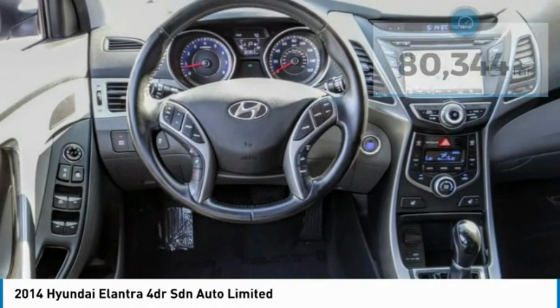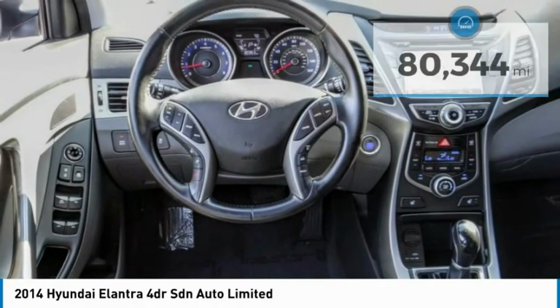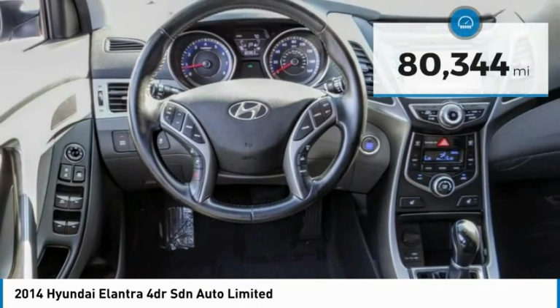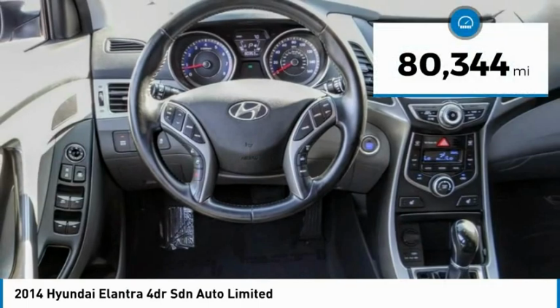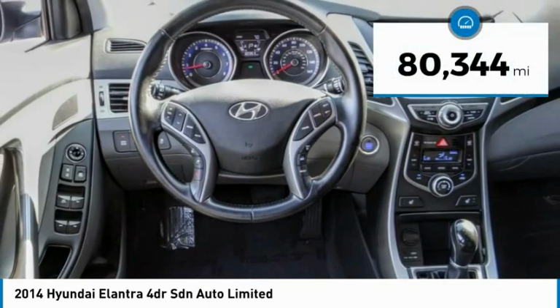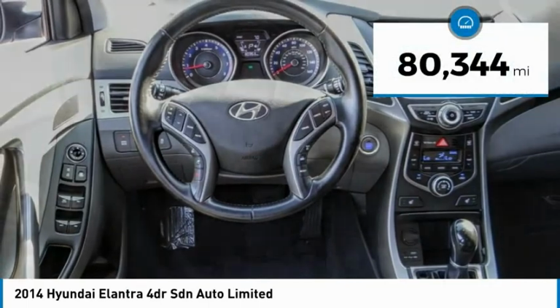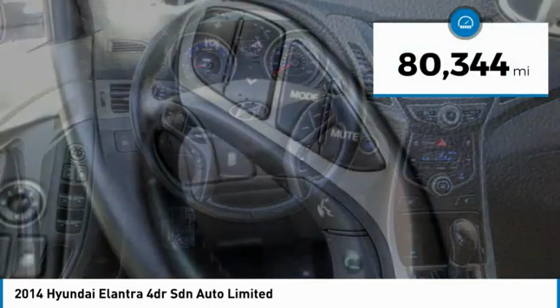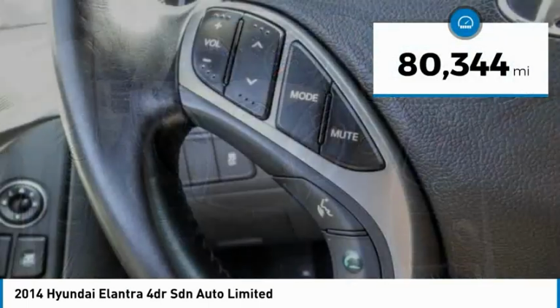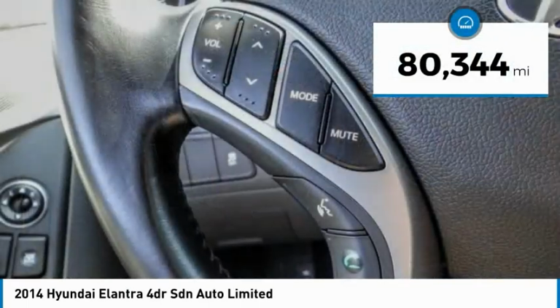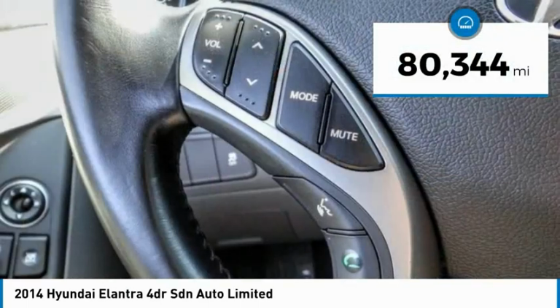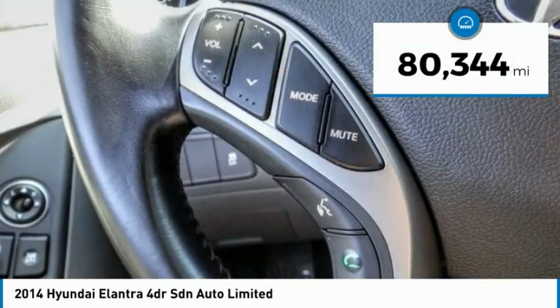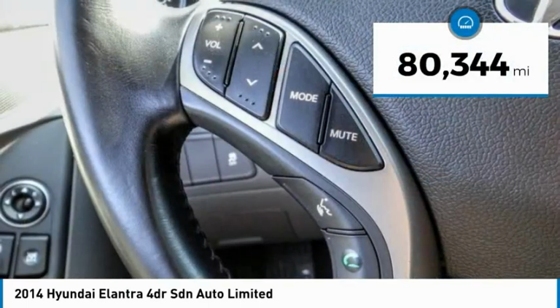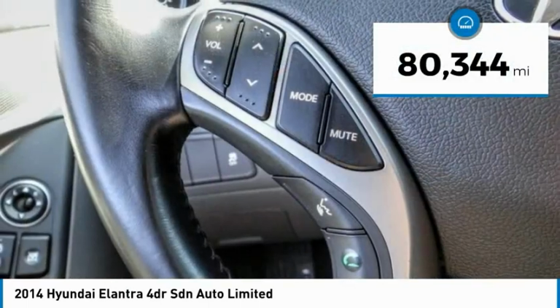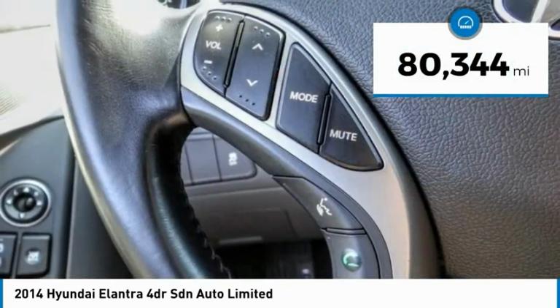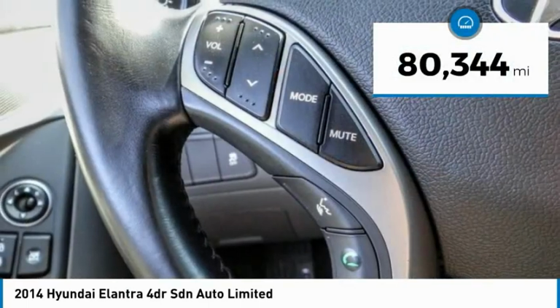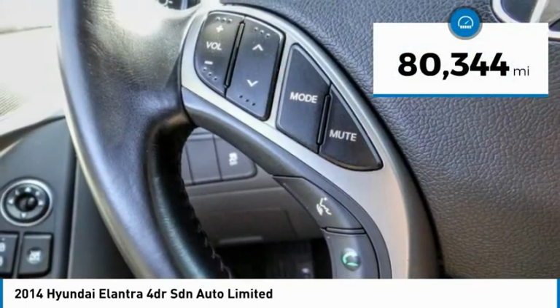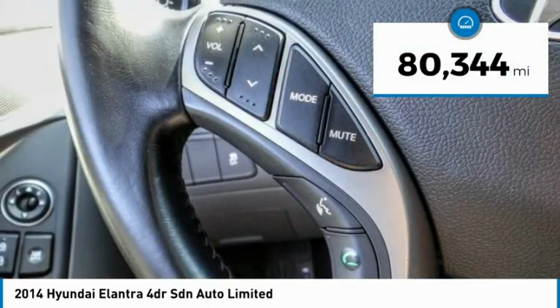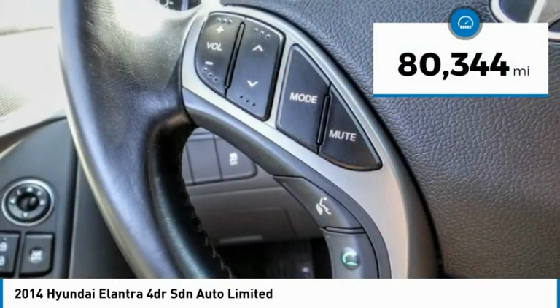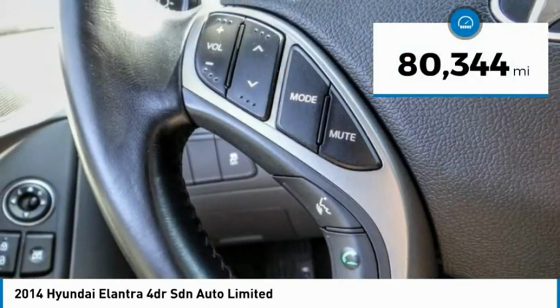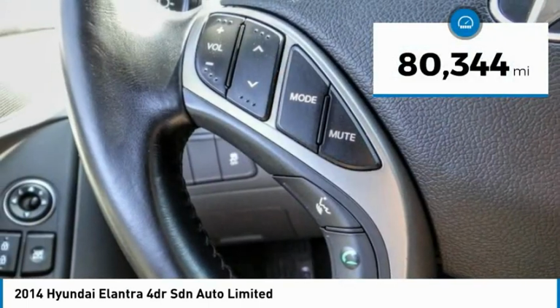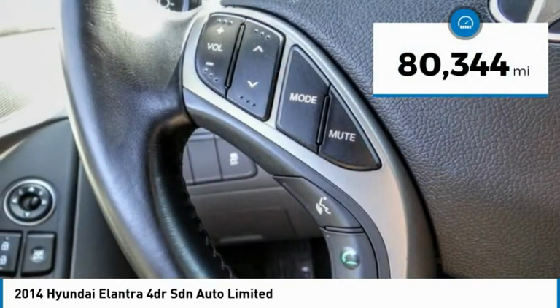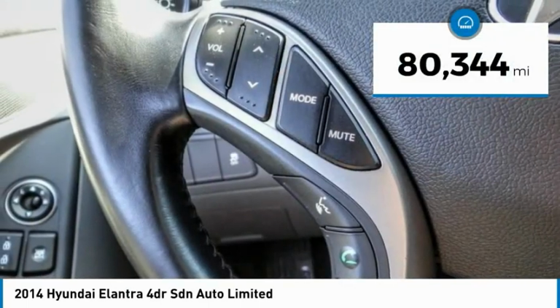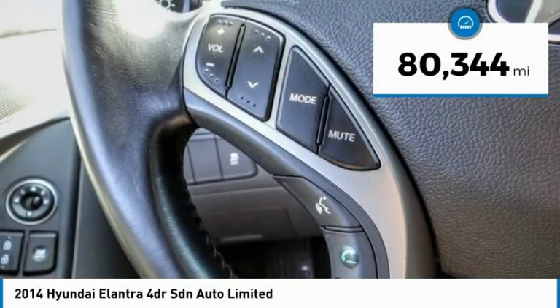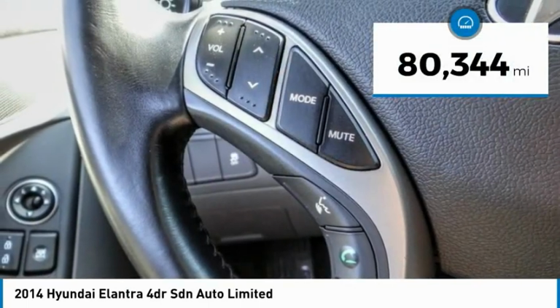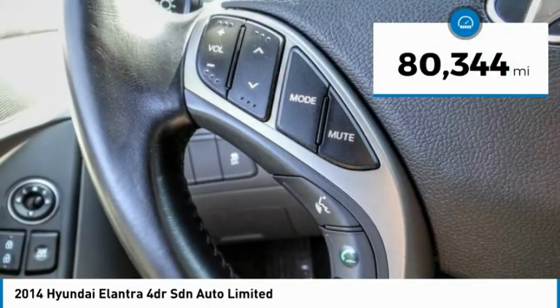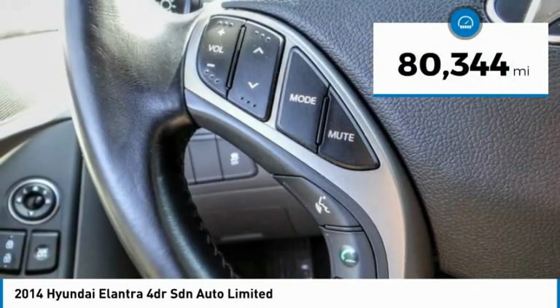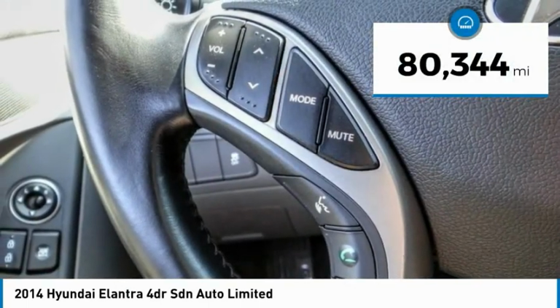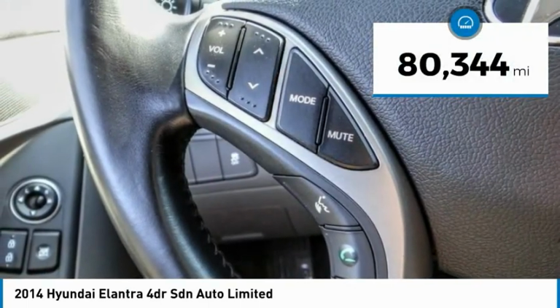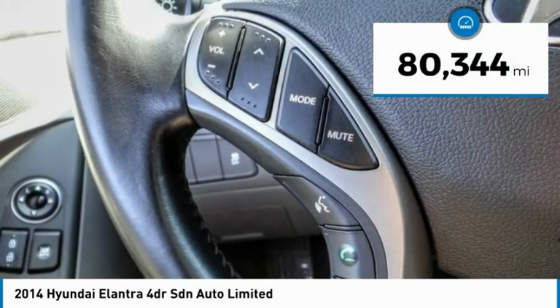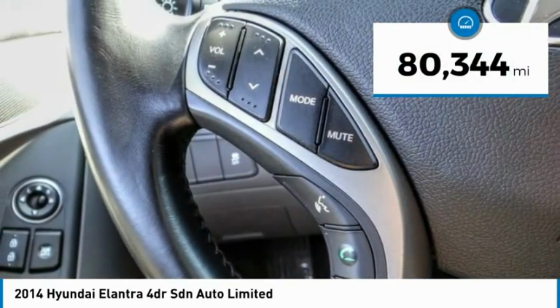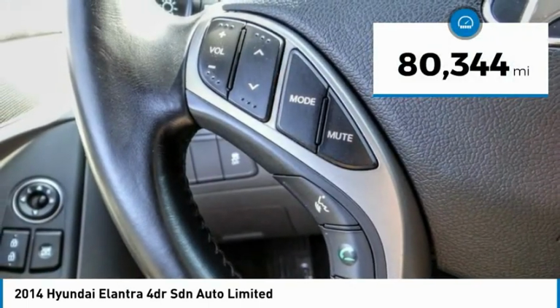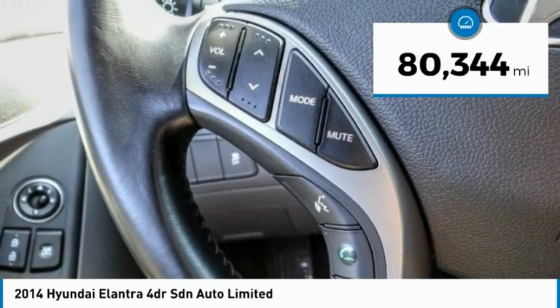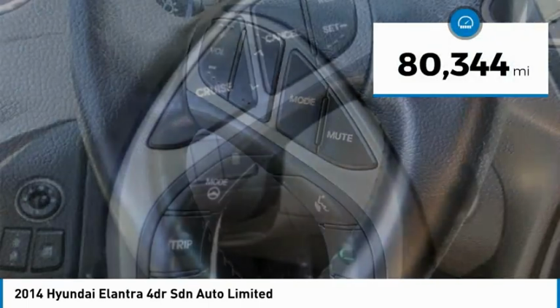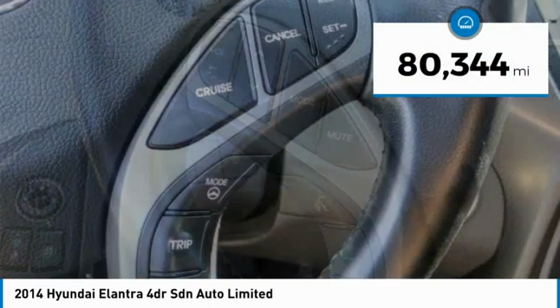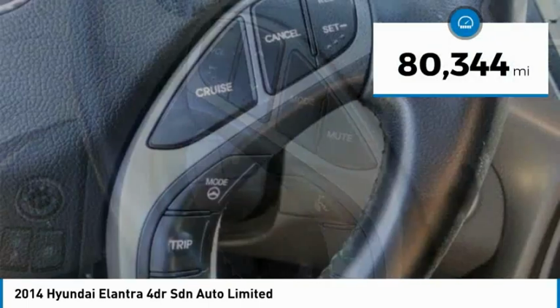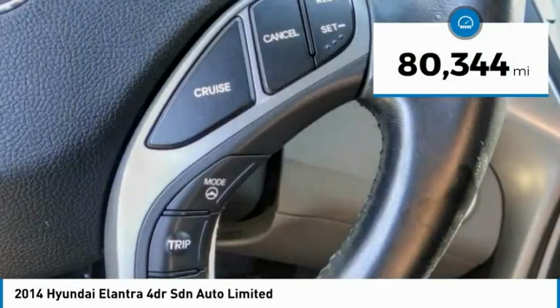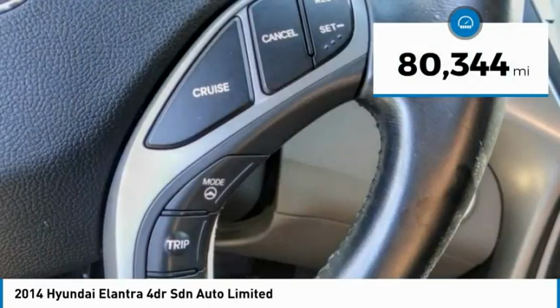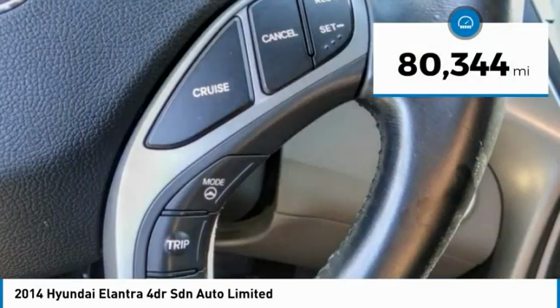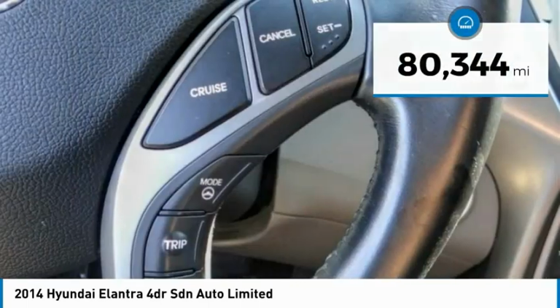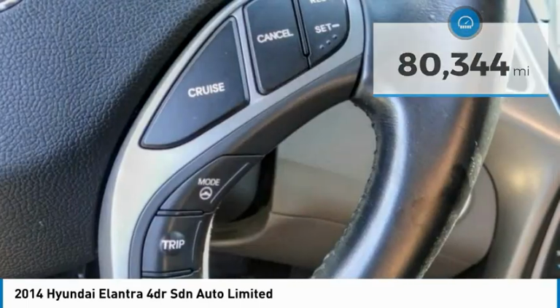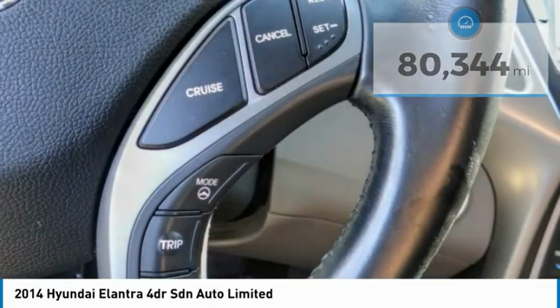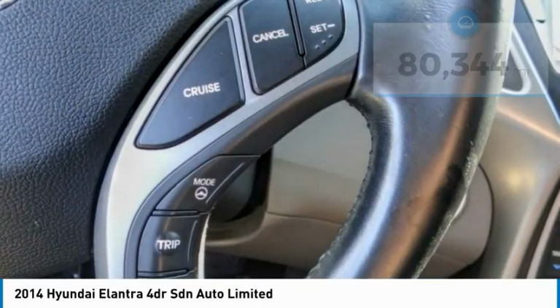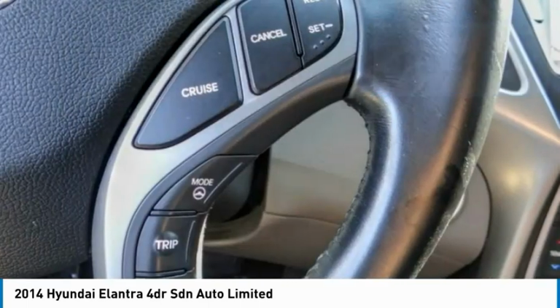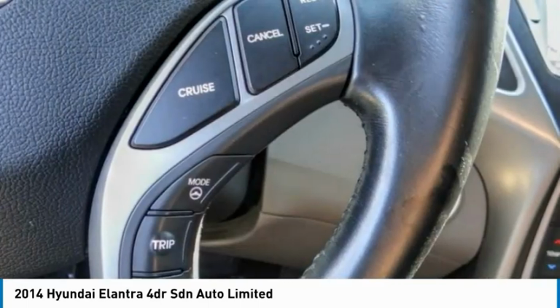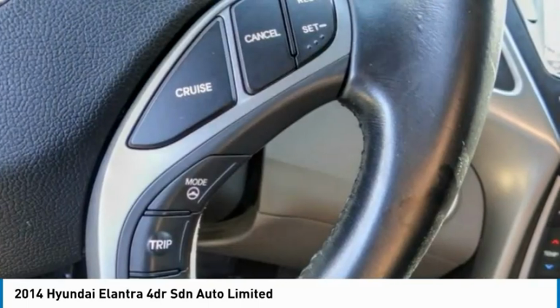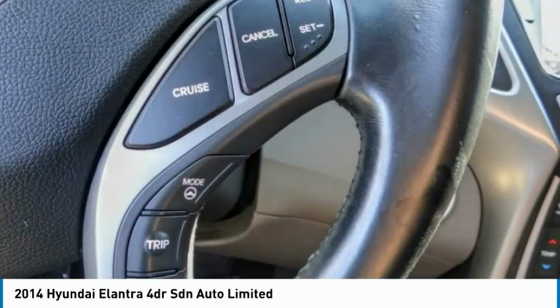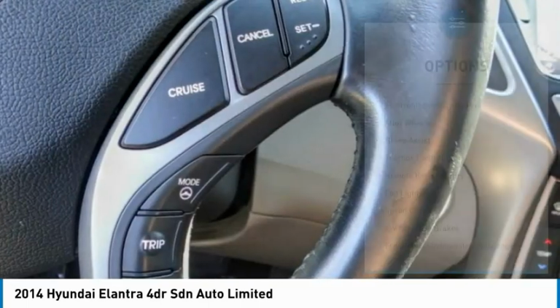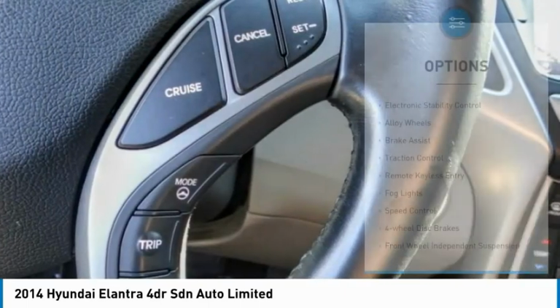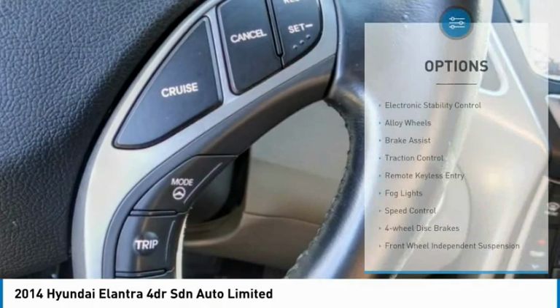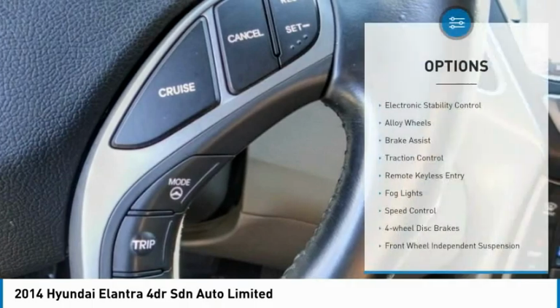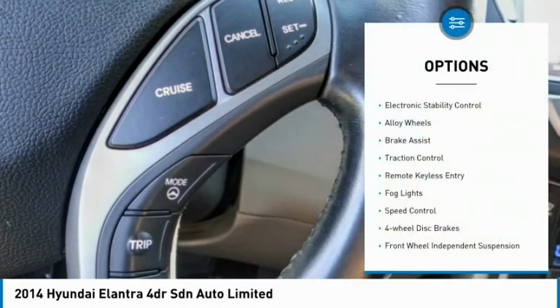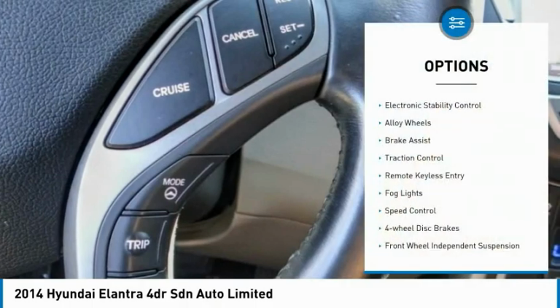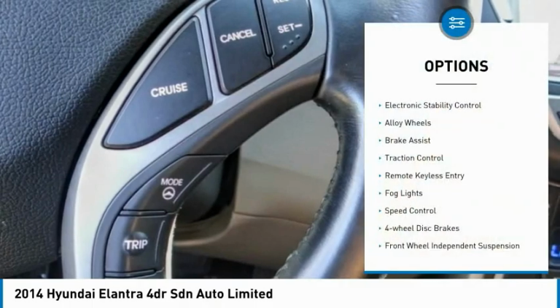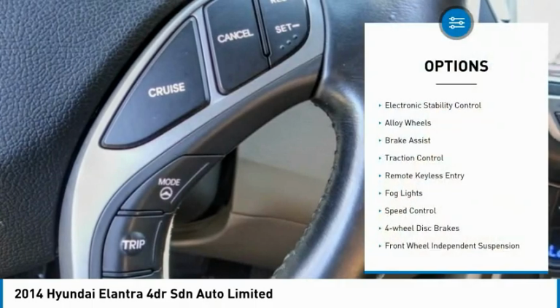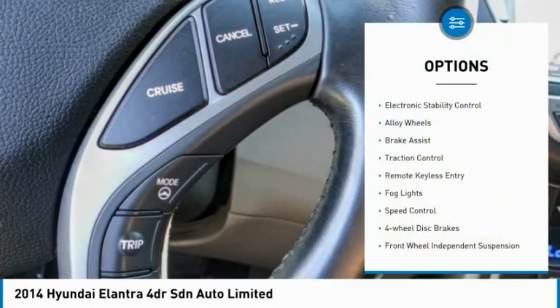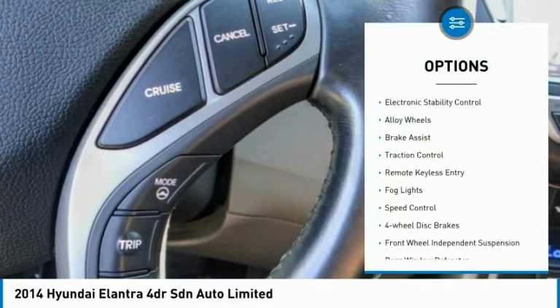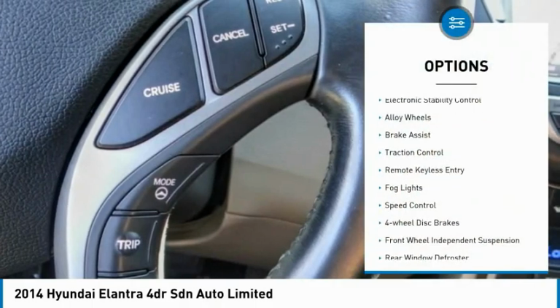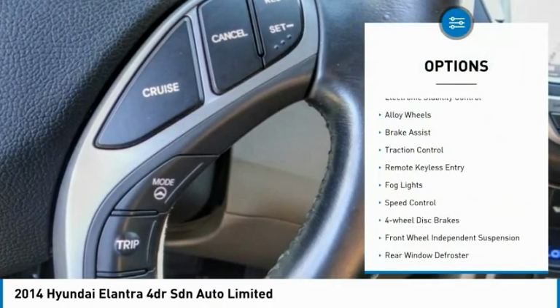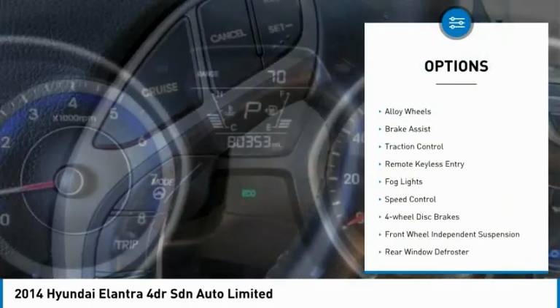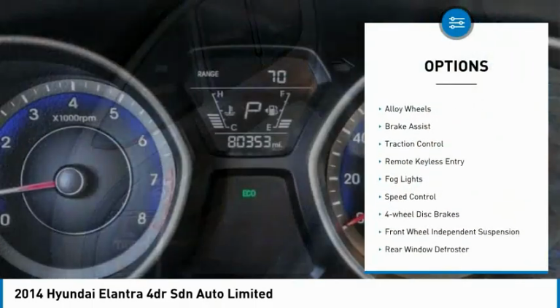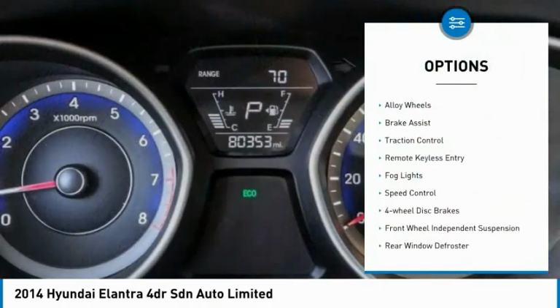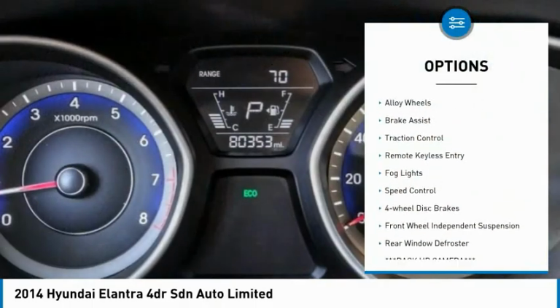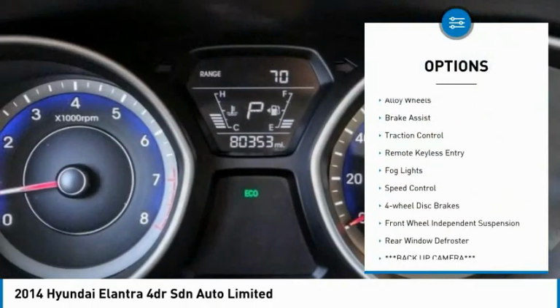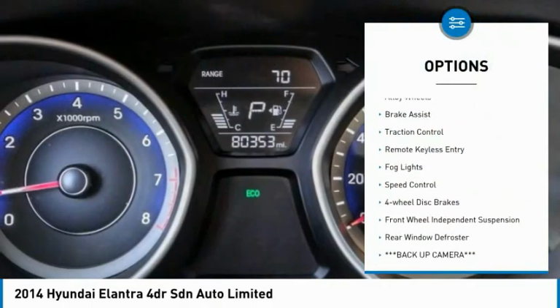This vehicle has less than 85,000 miles. Here are some of this vehicle's great options: electronic stability control,